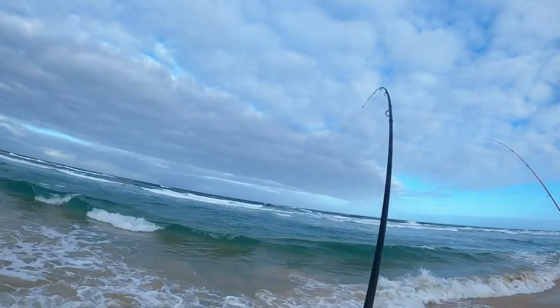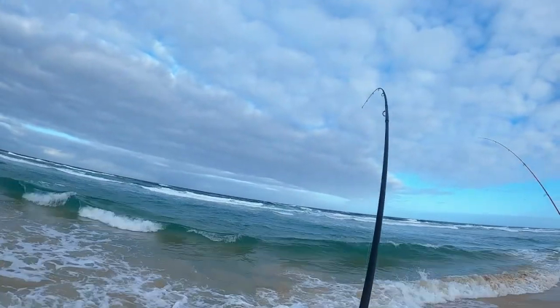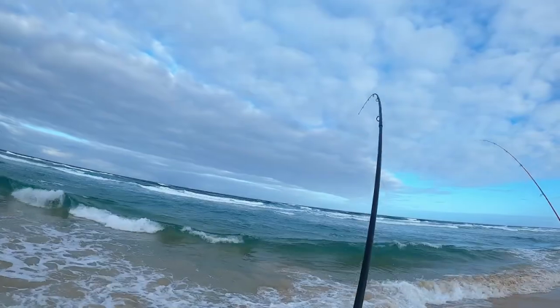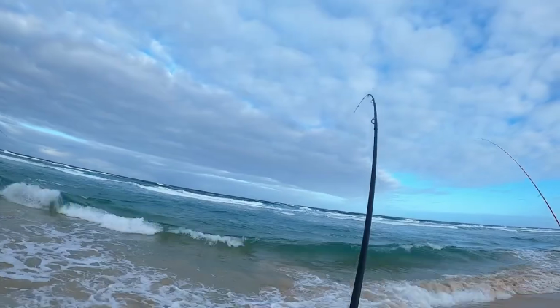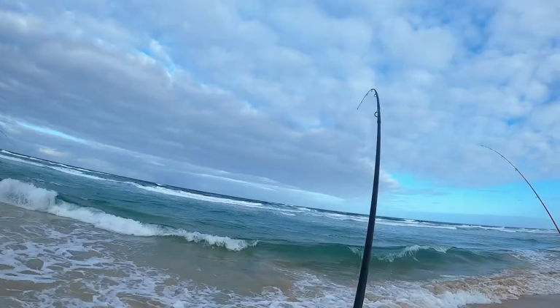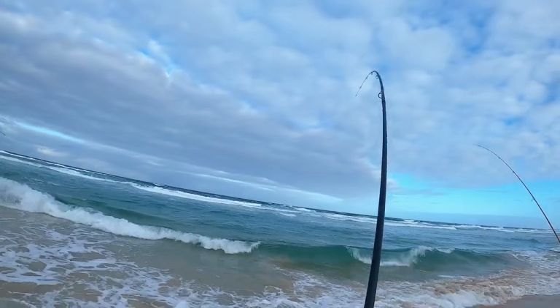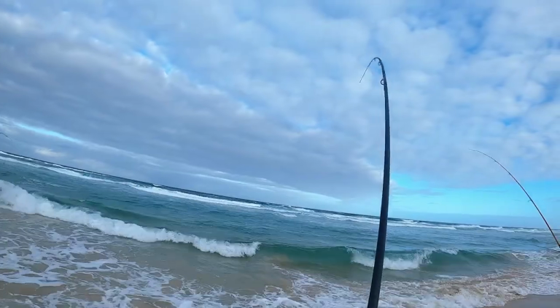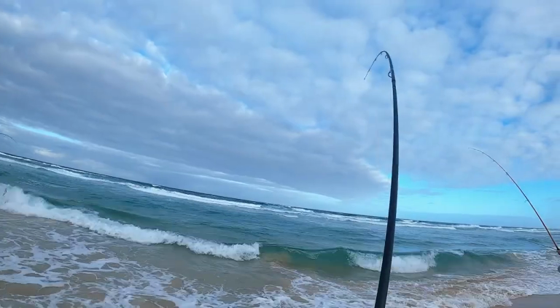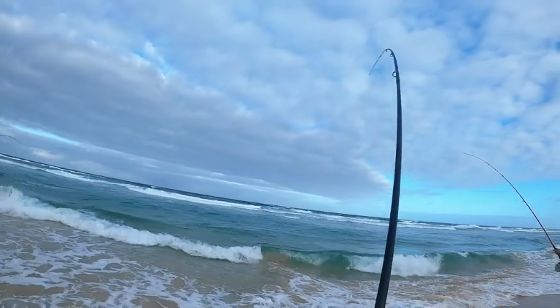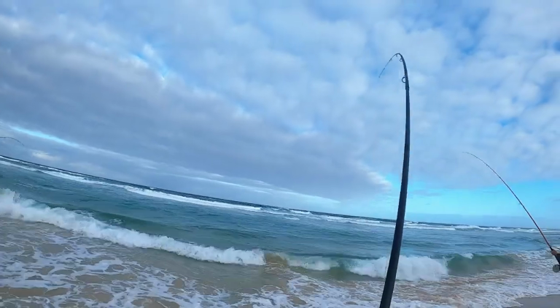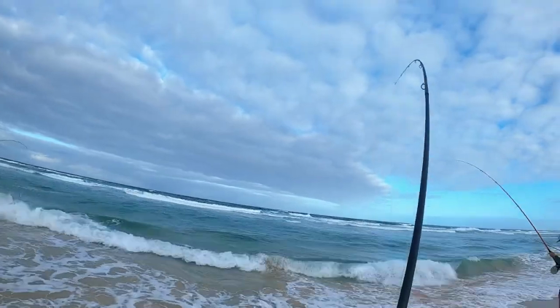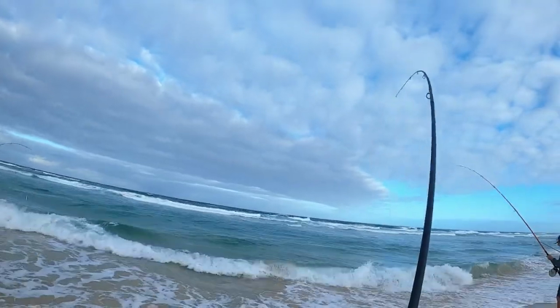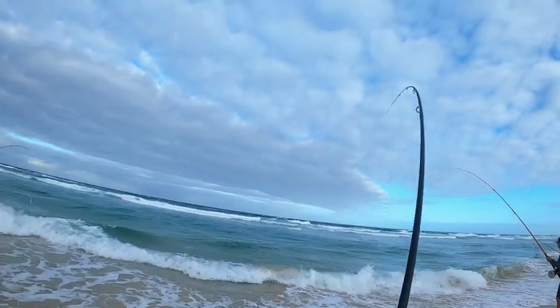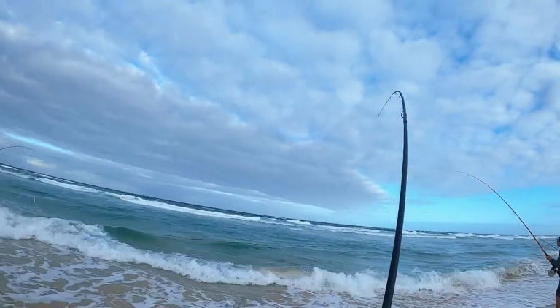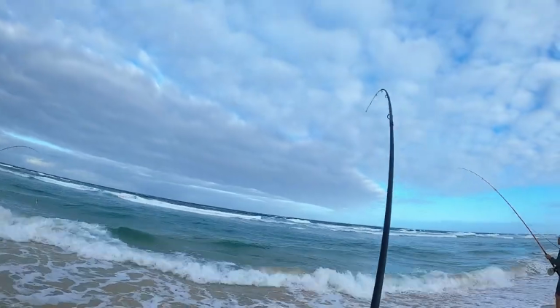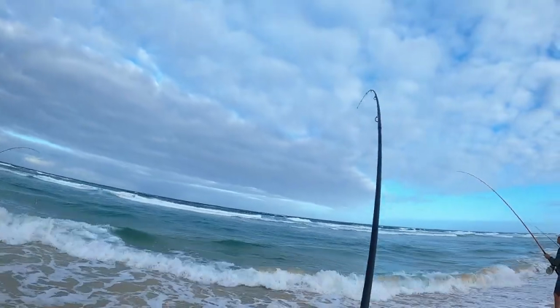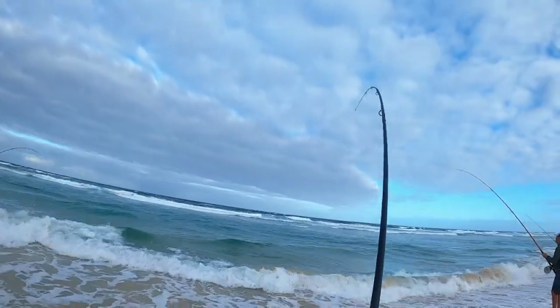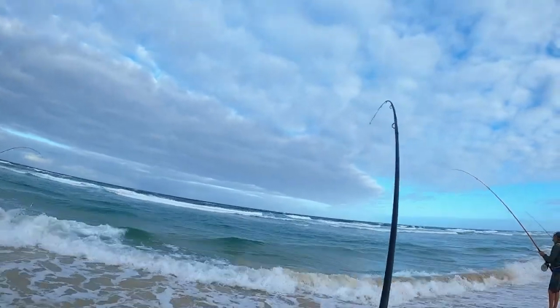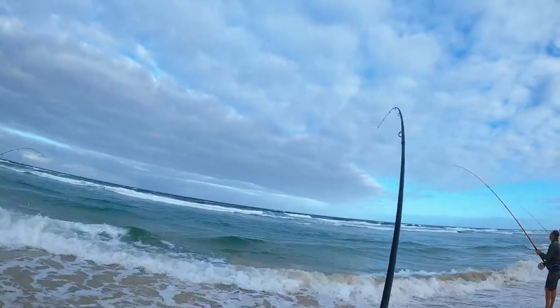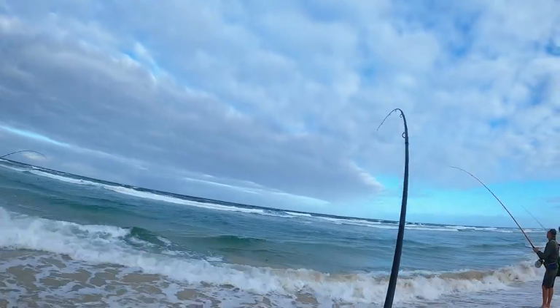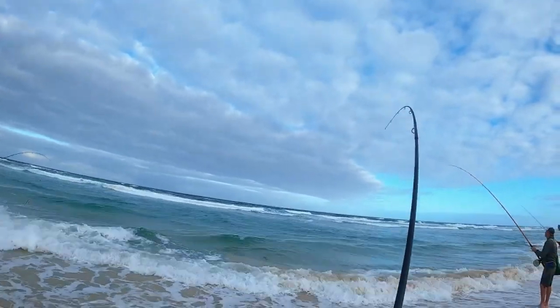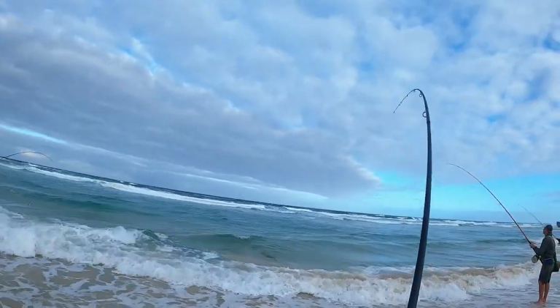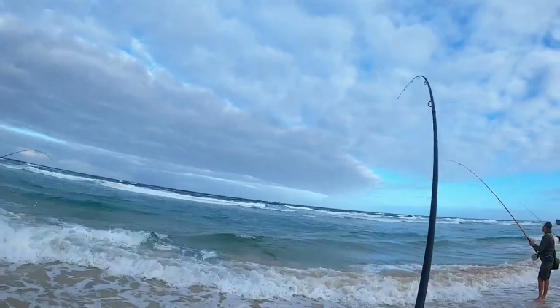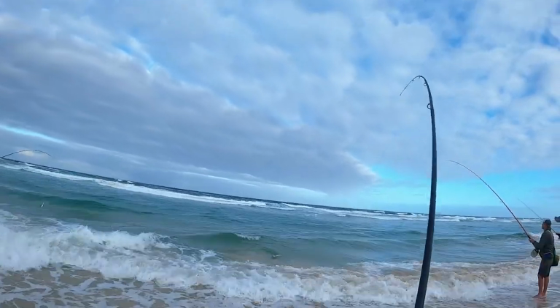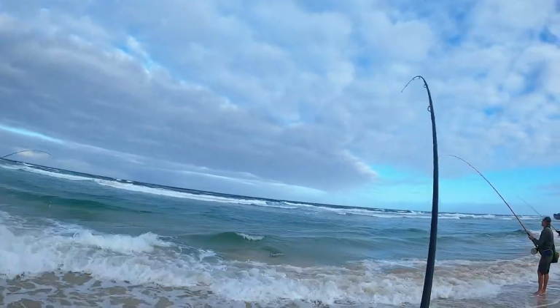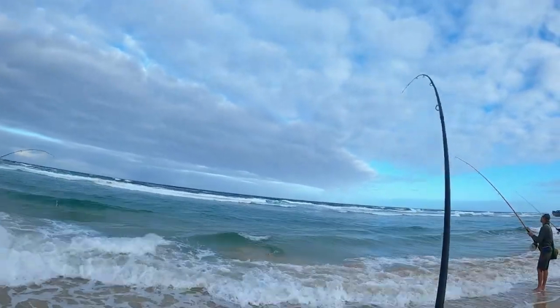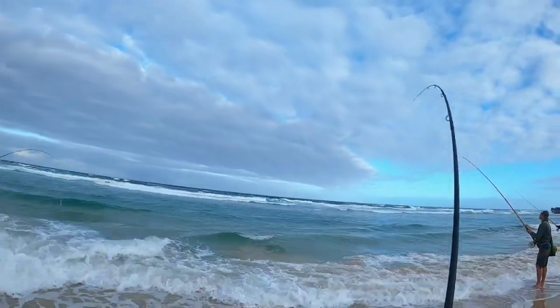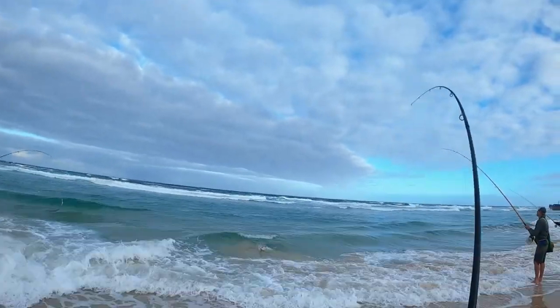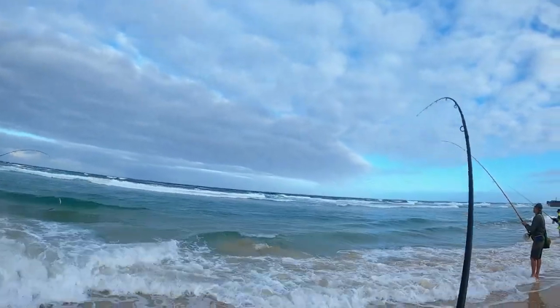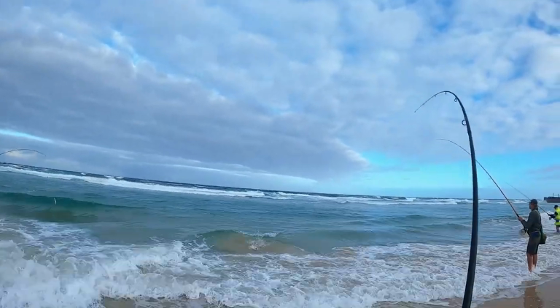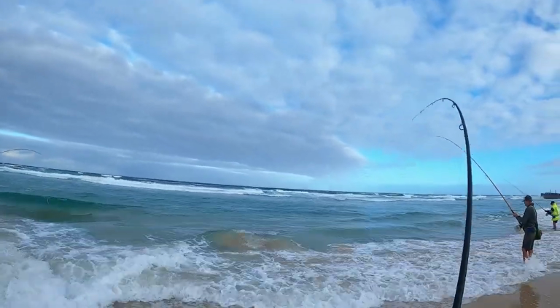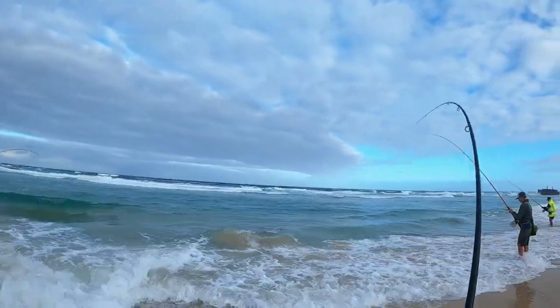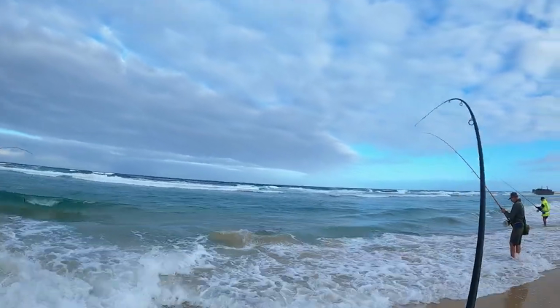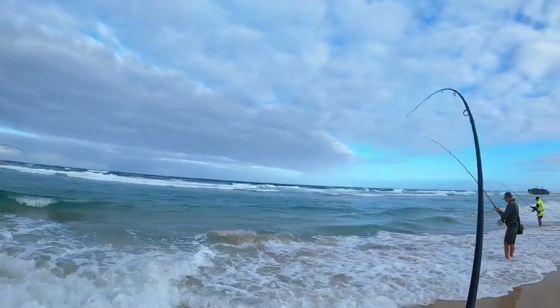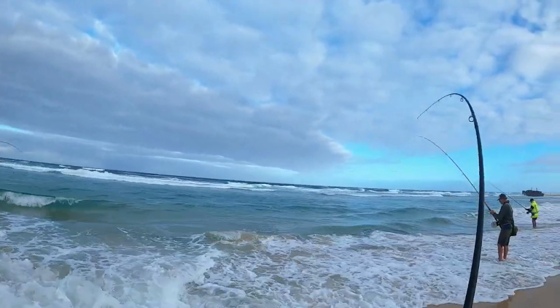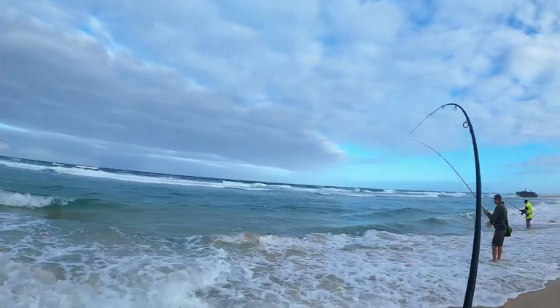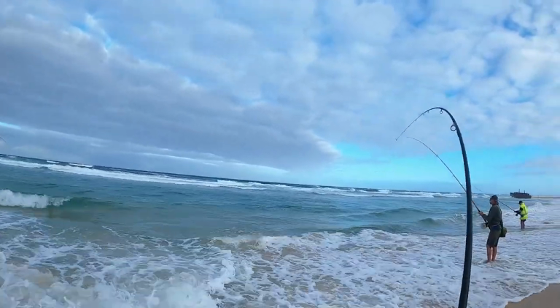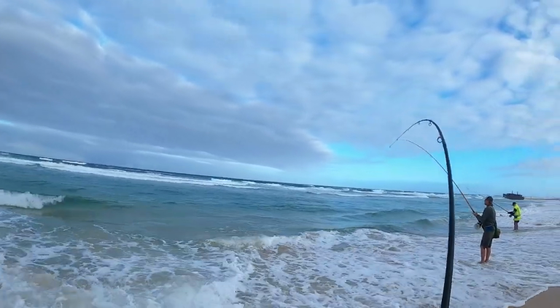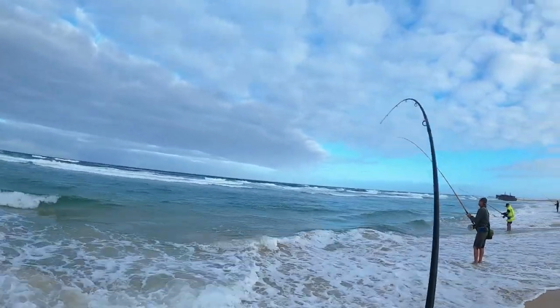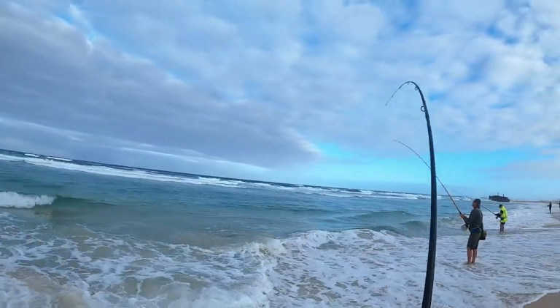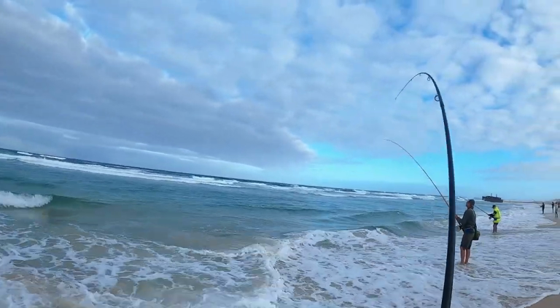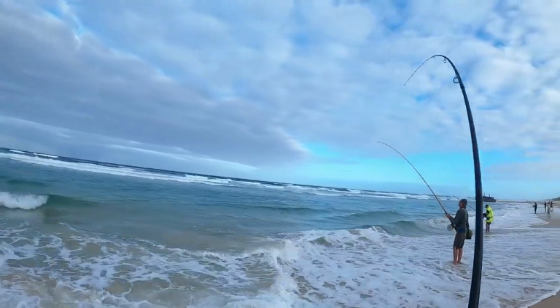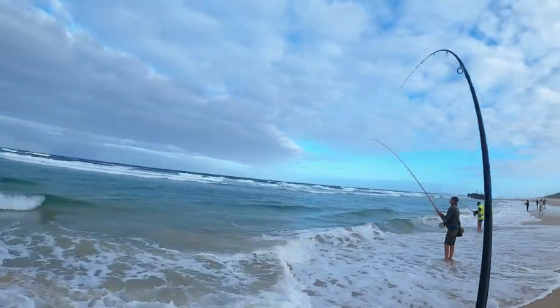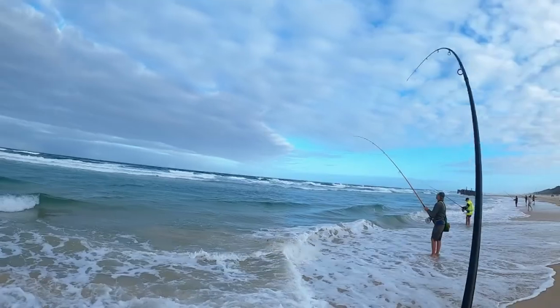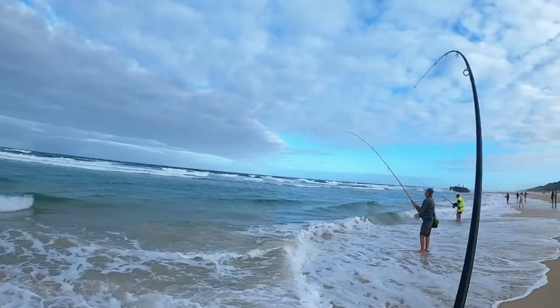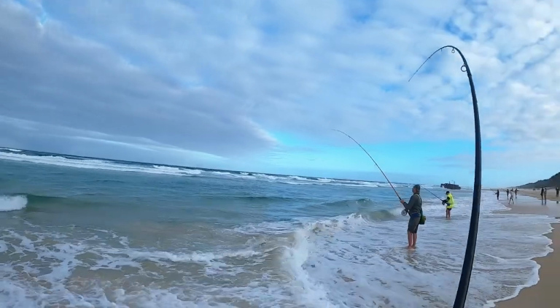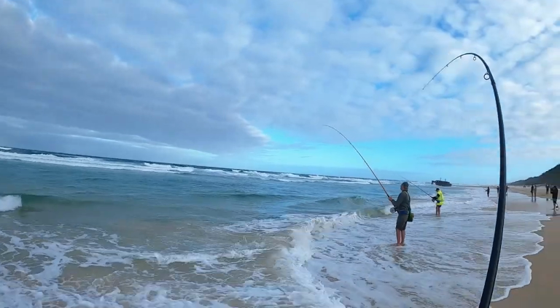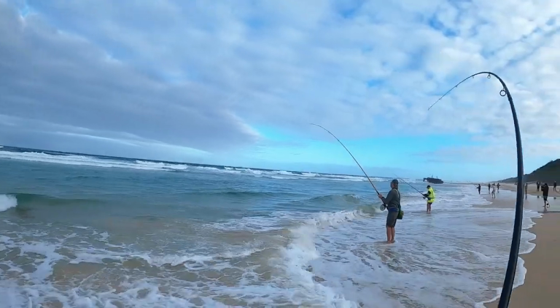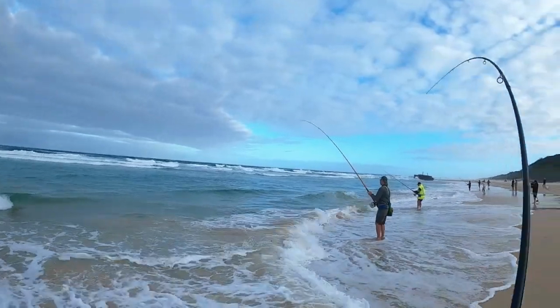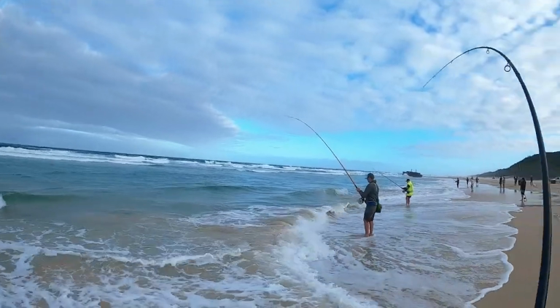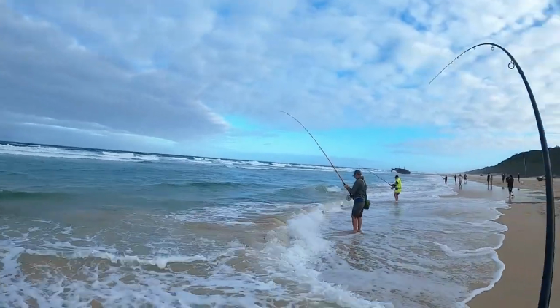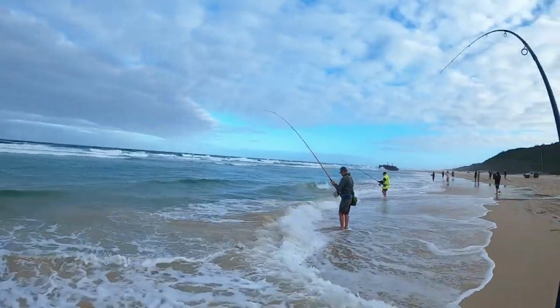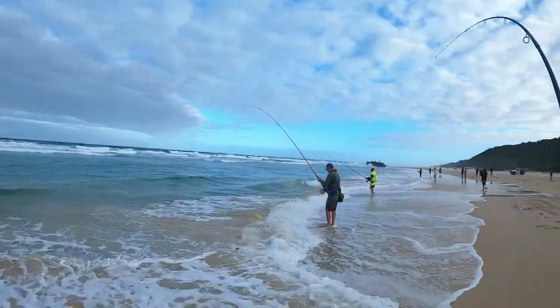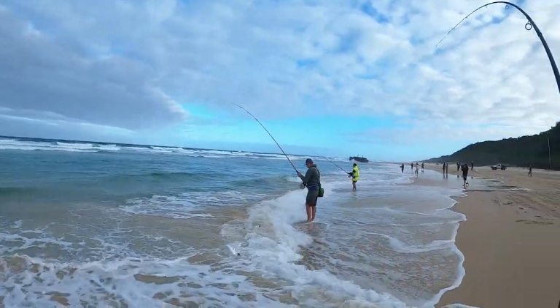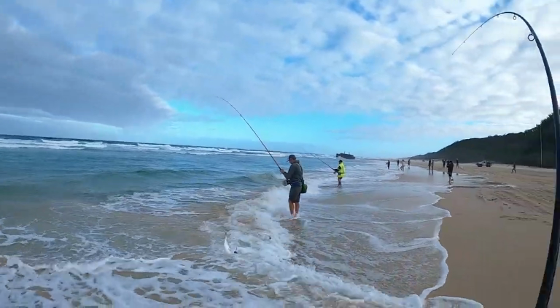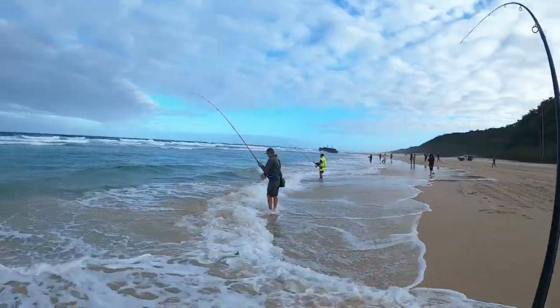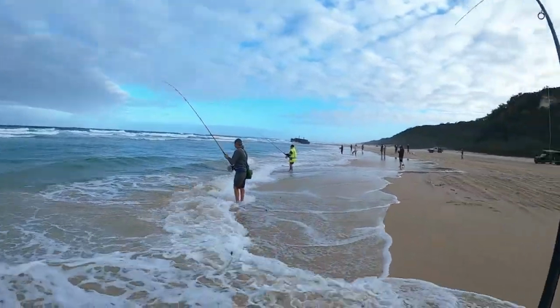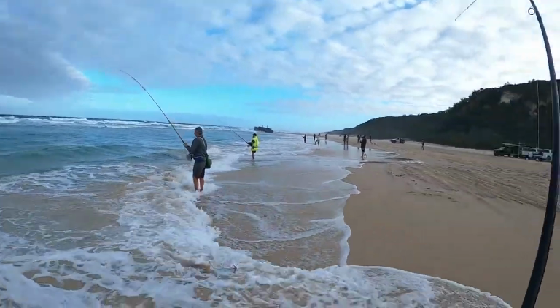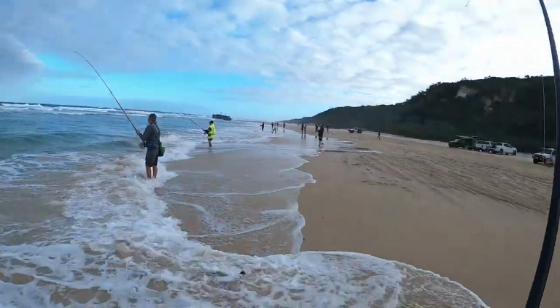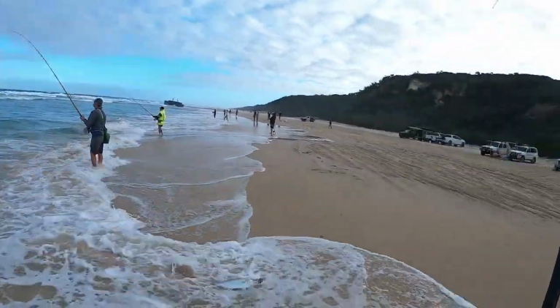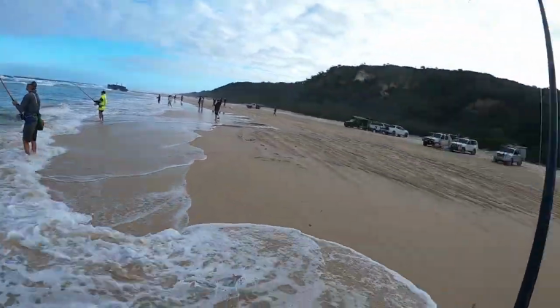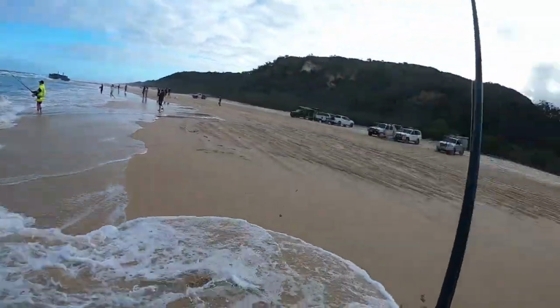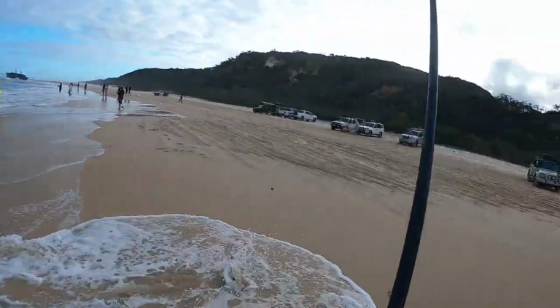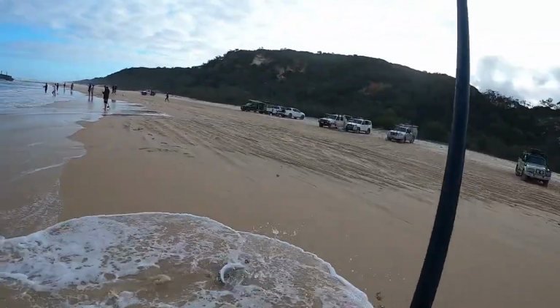There he is, in the waves. He's a lot better fish.